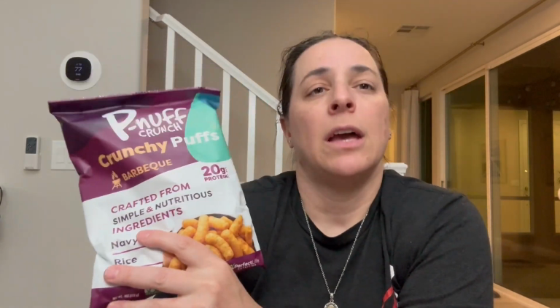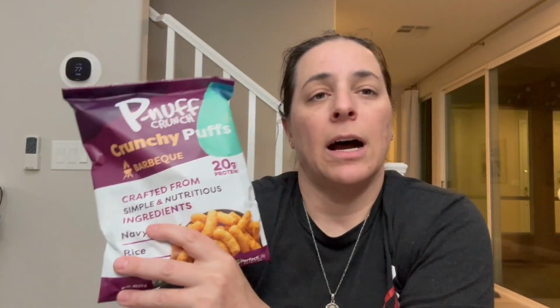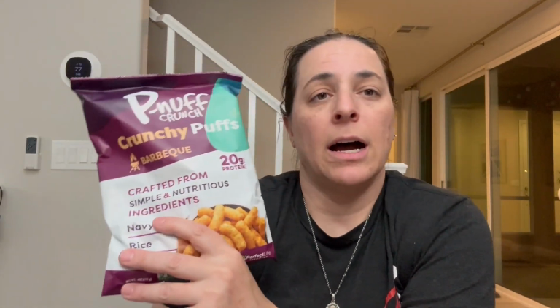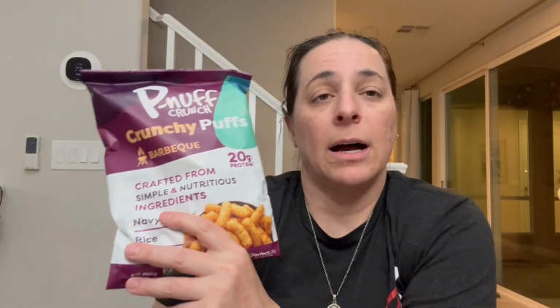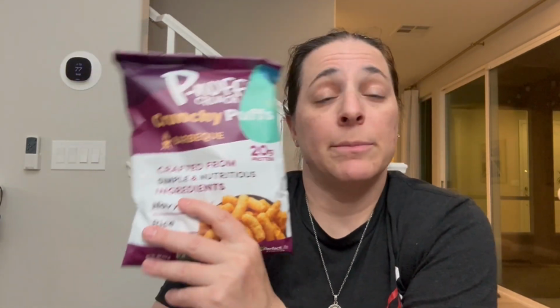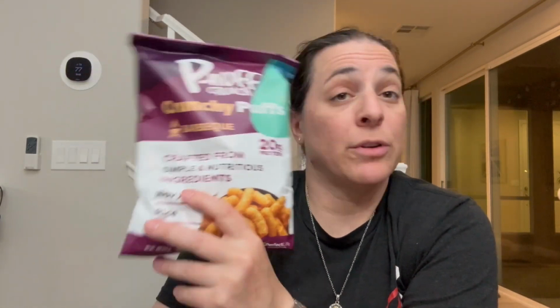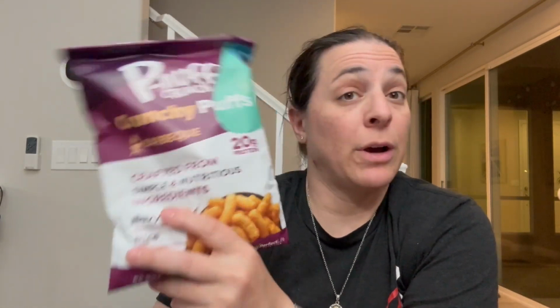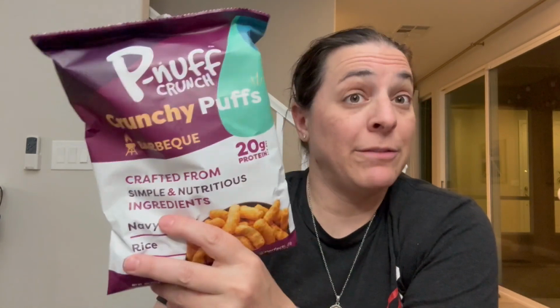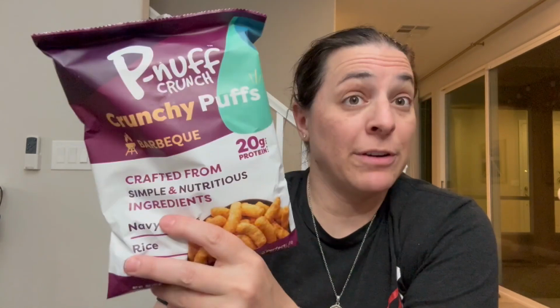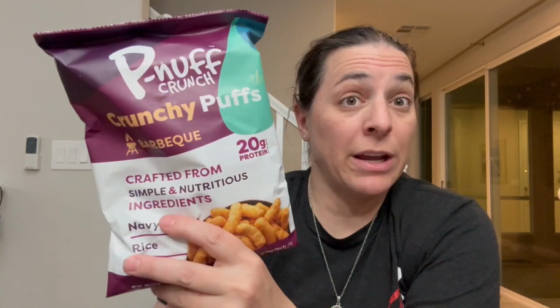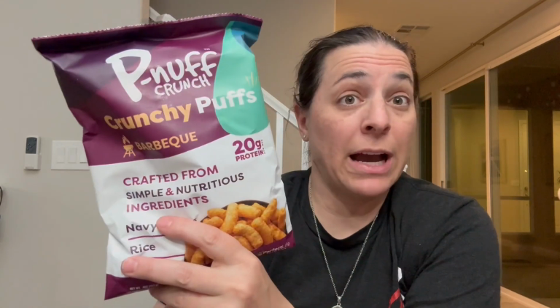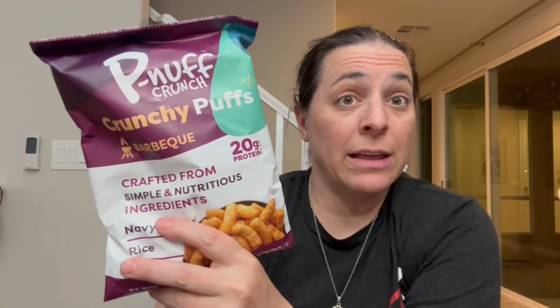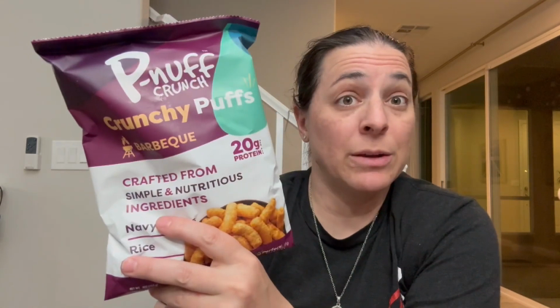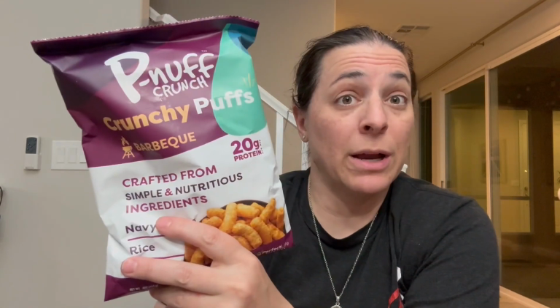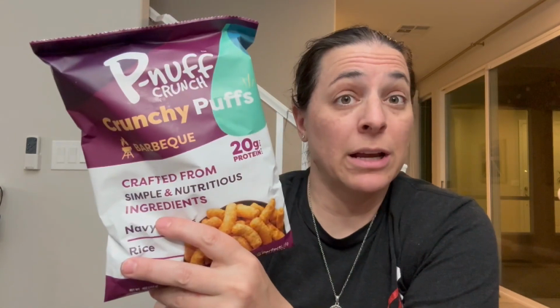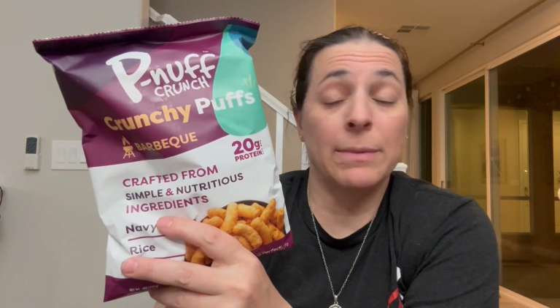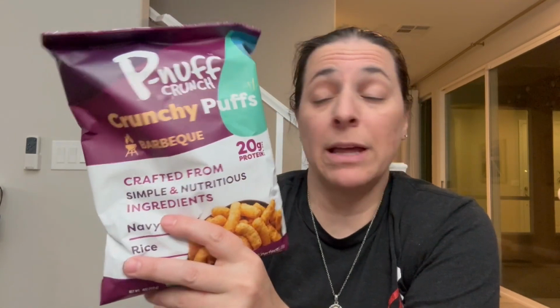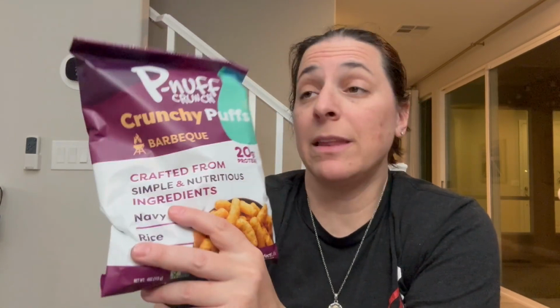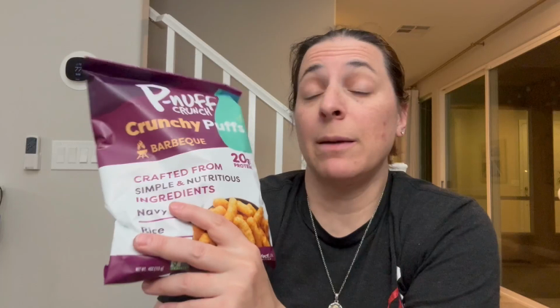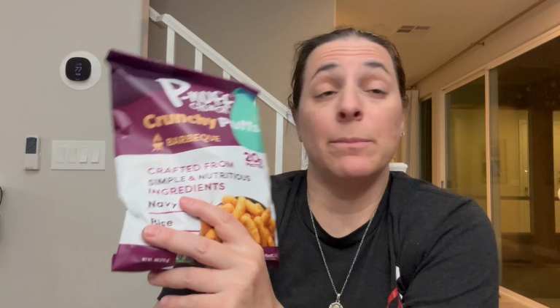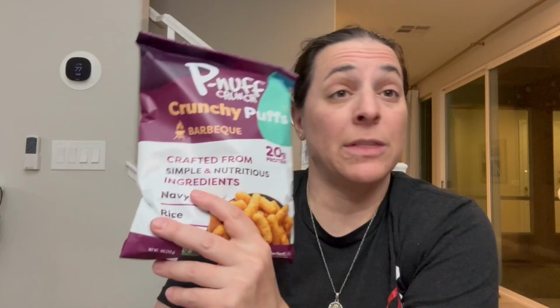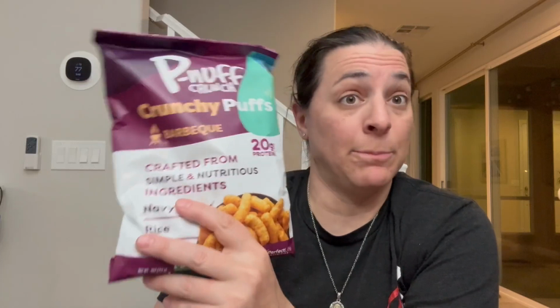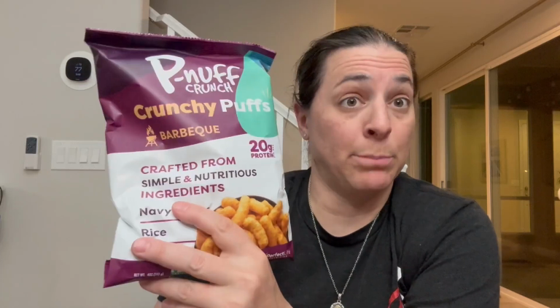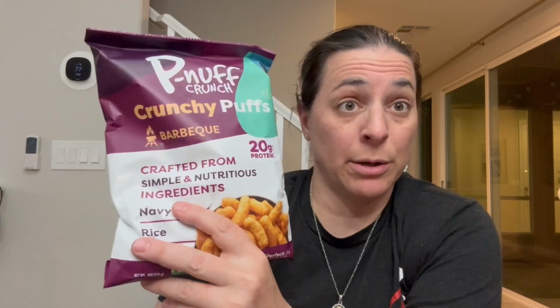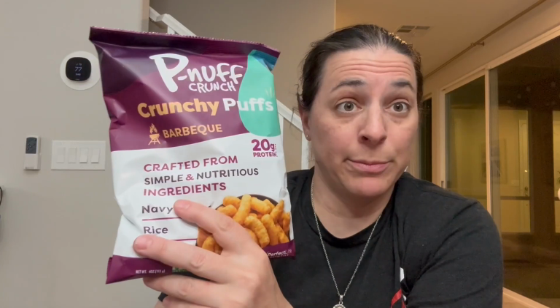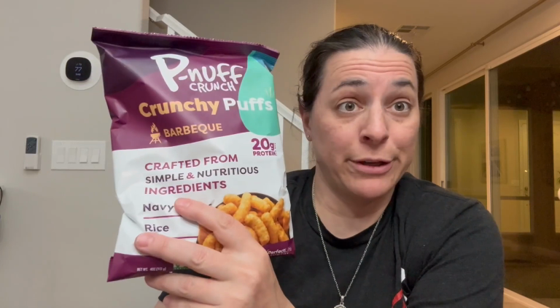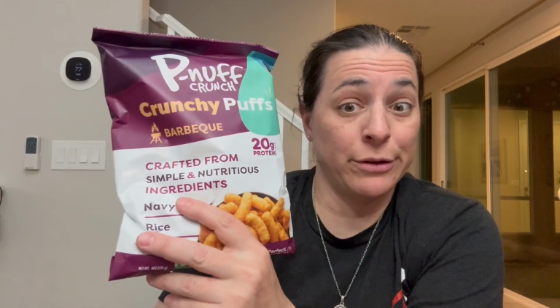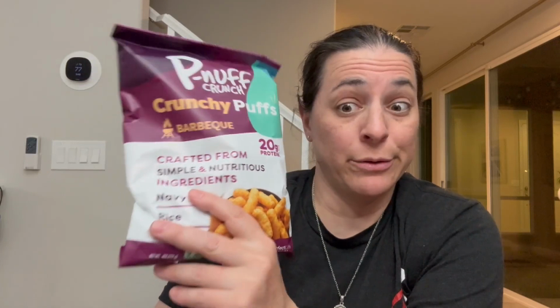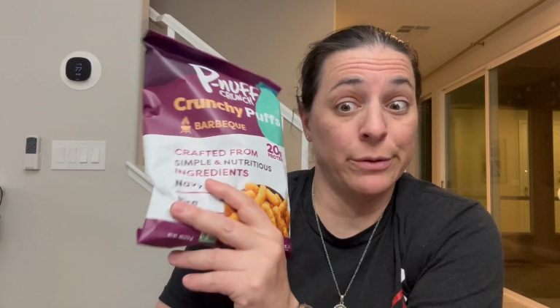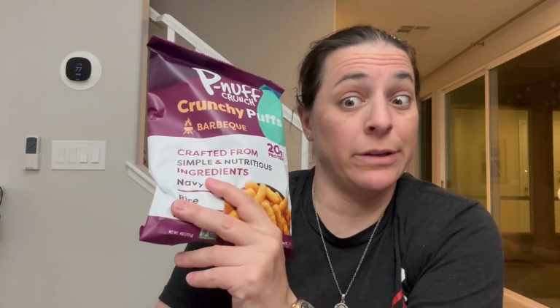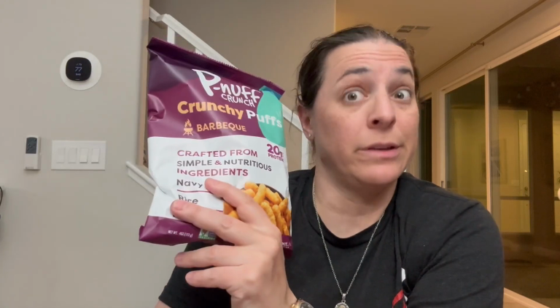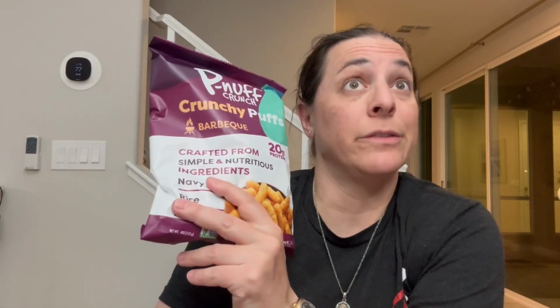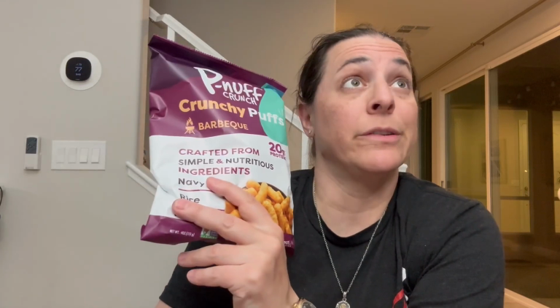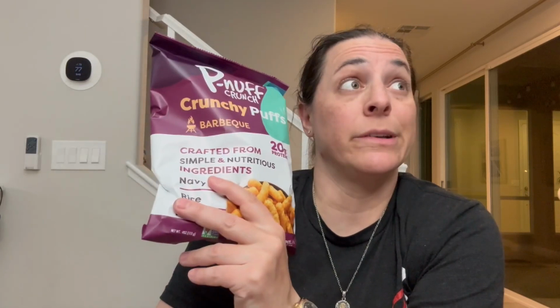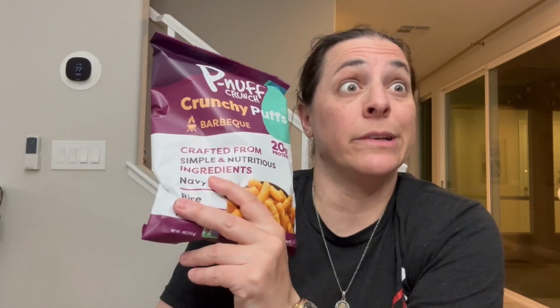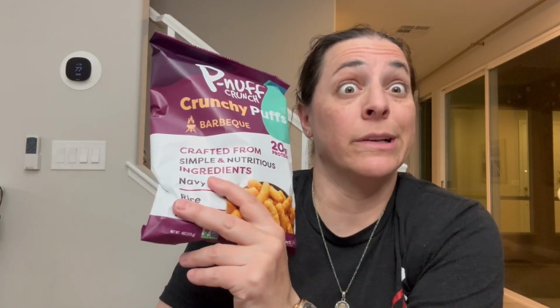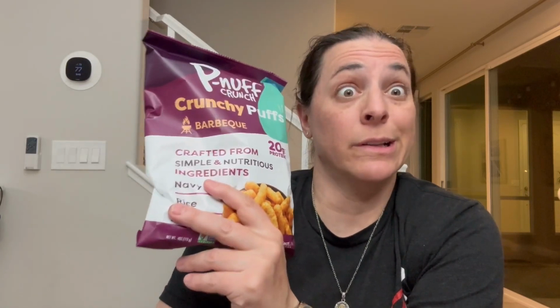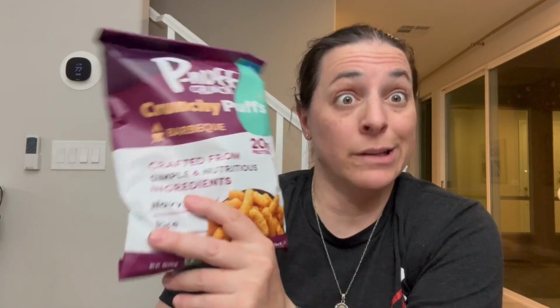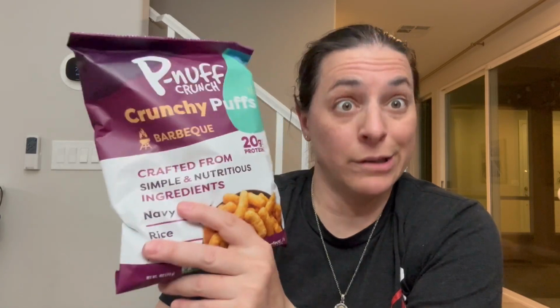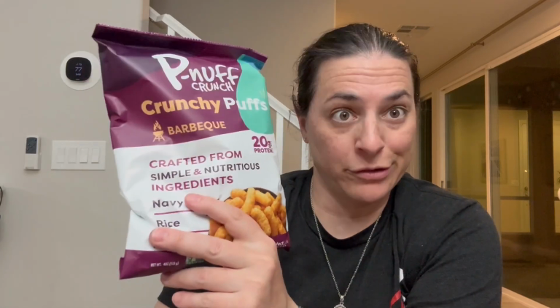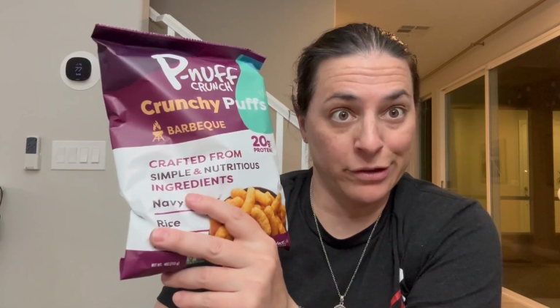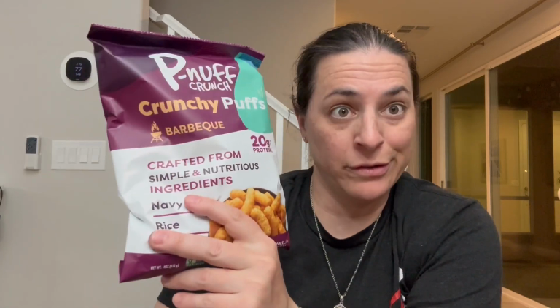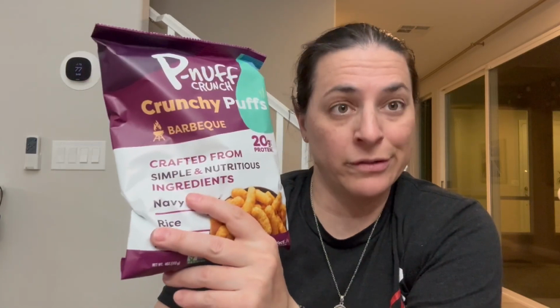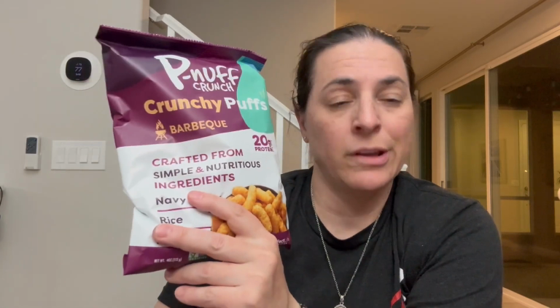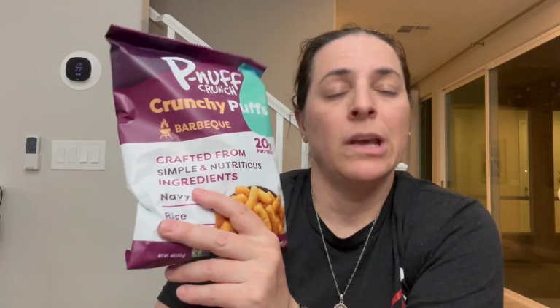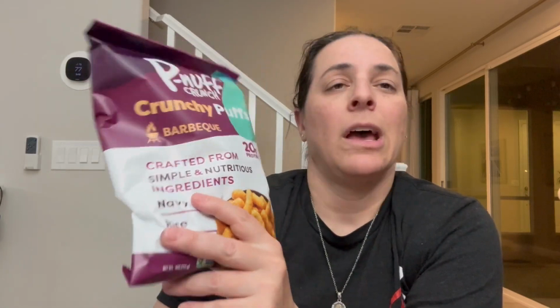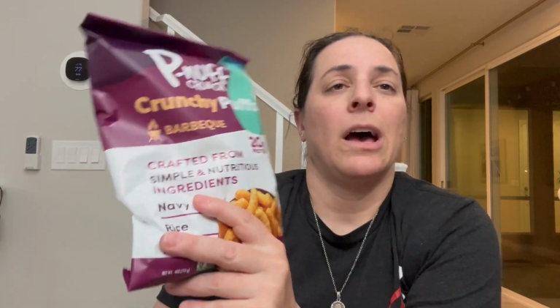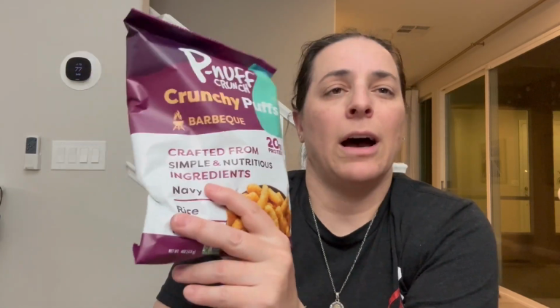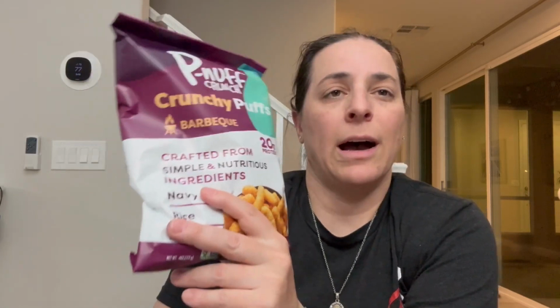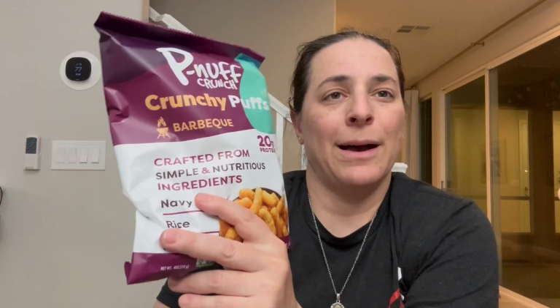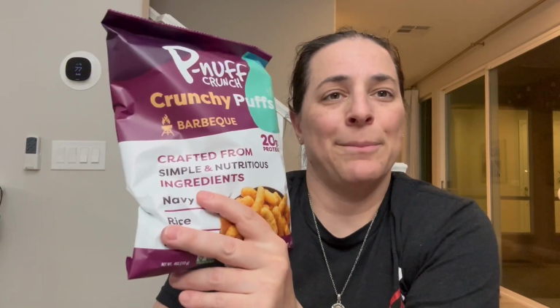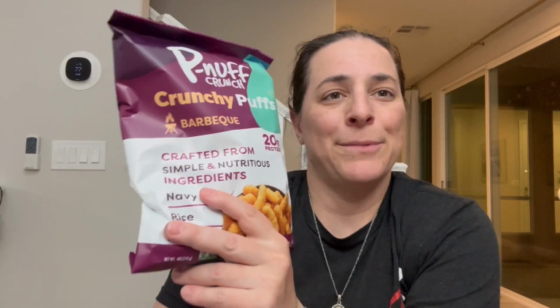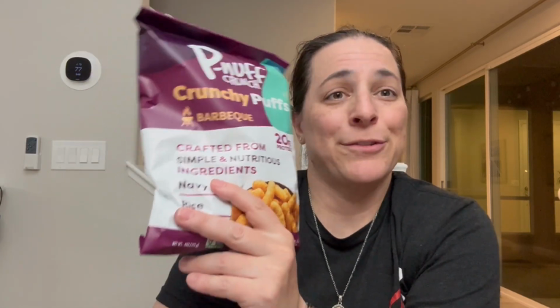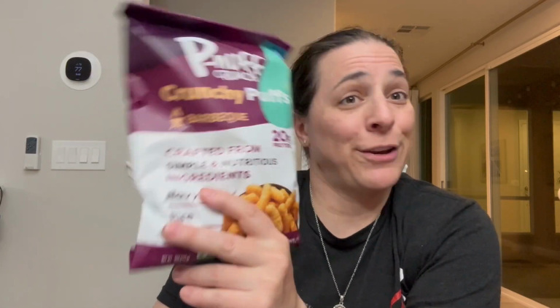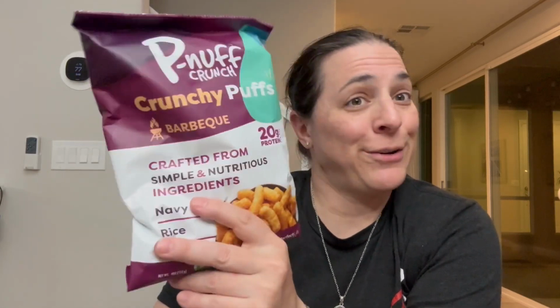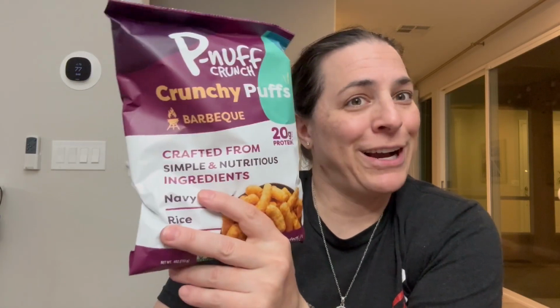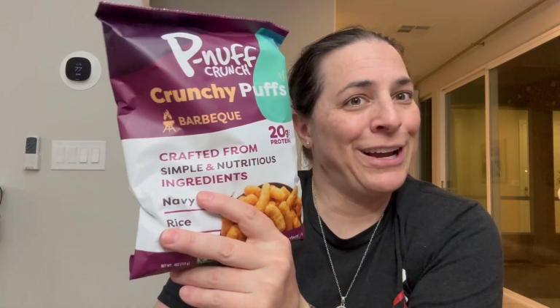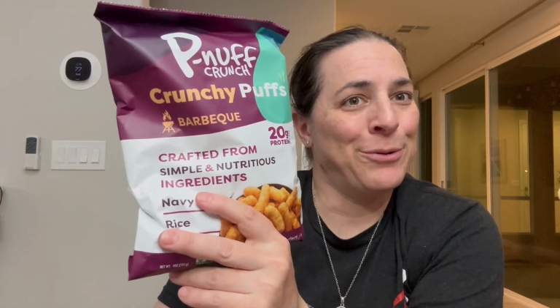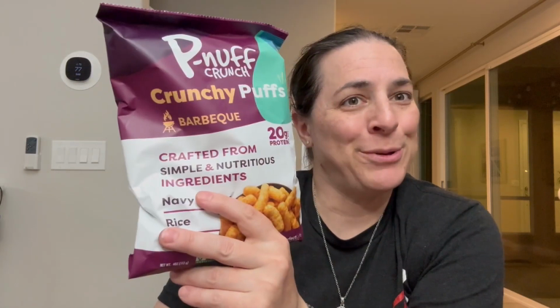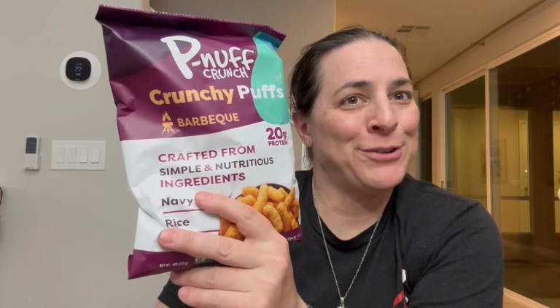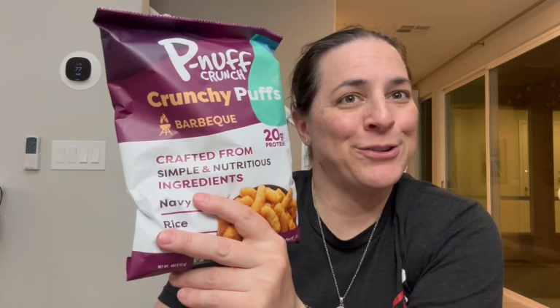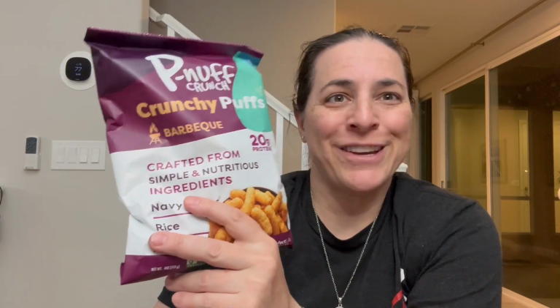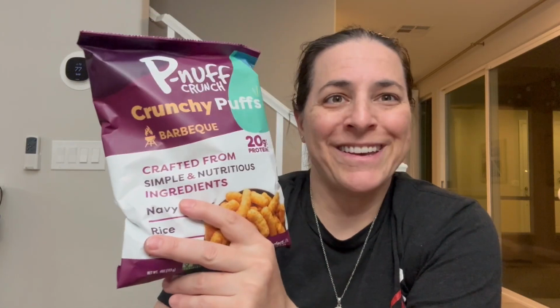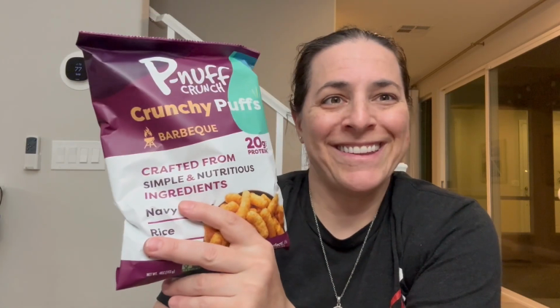So I very highly recommend them. The barbecue is delicious. I hope you enjoy it.